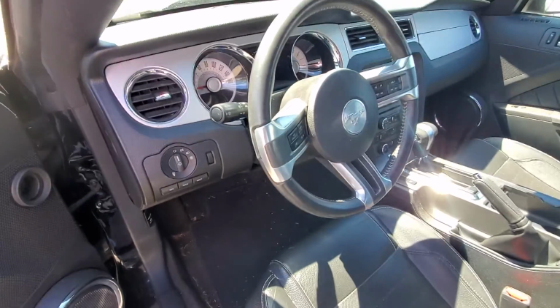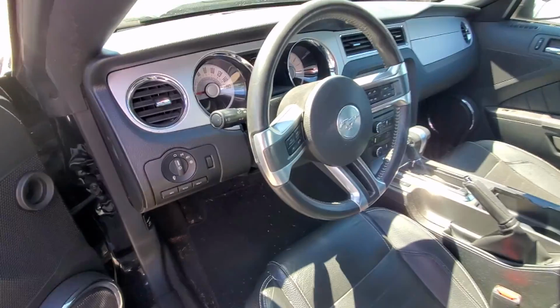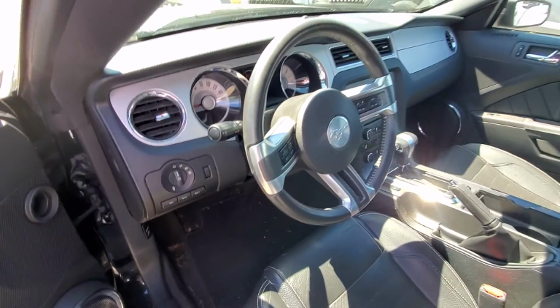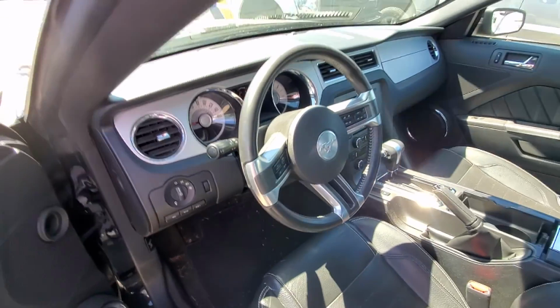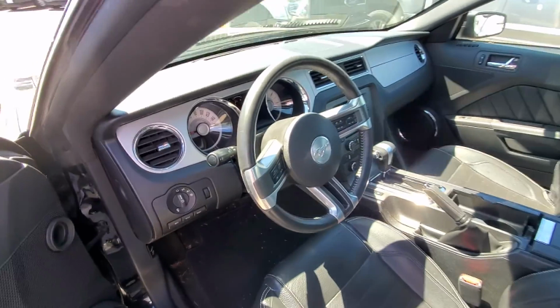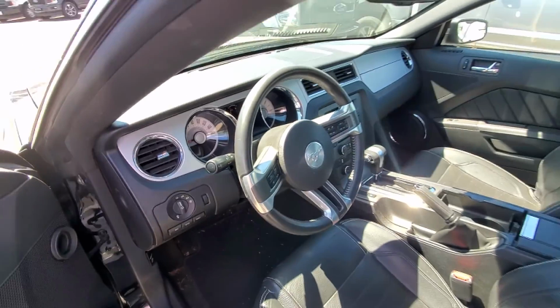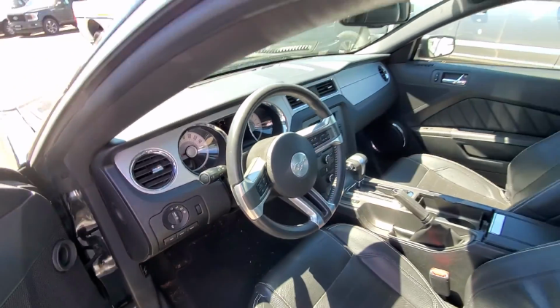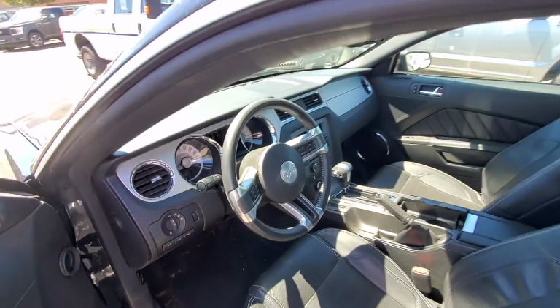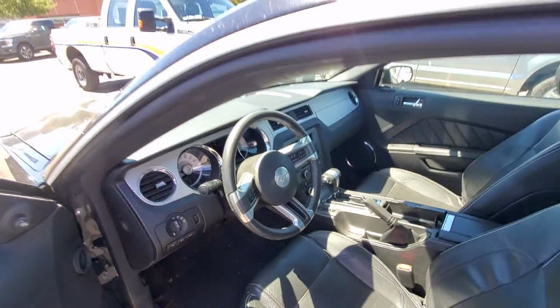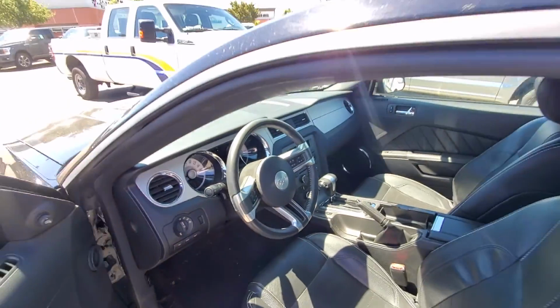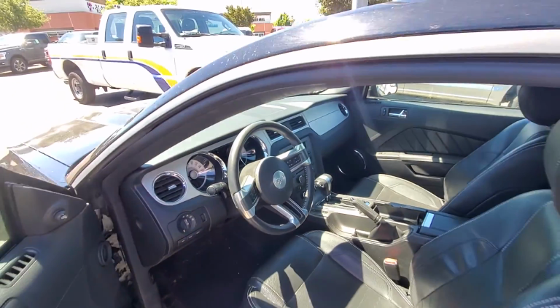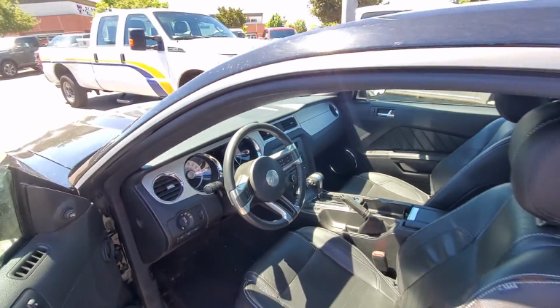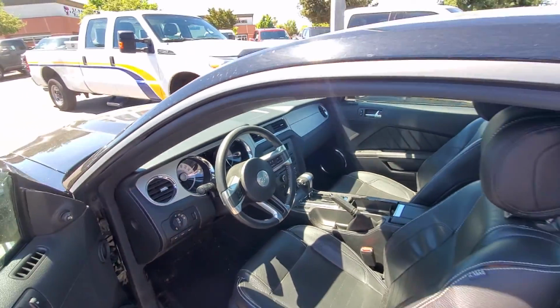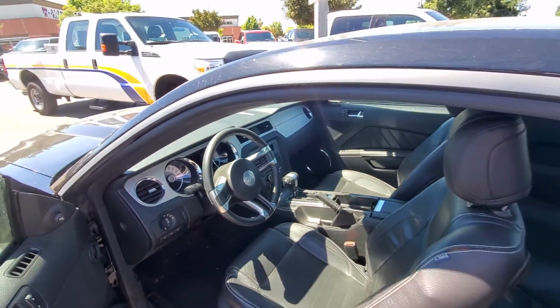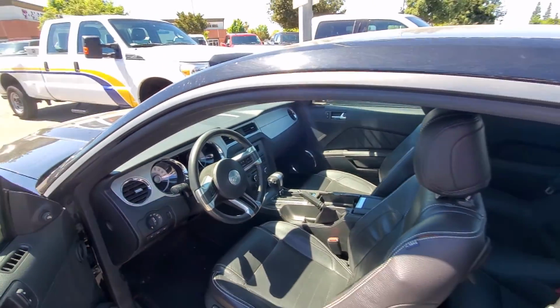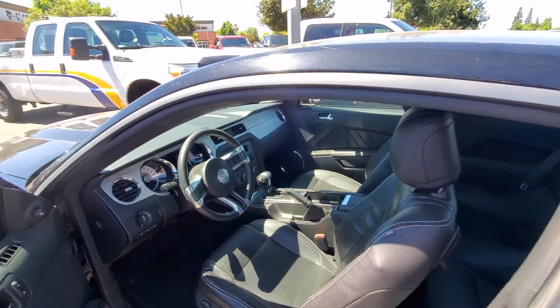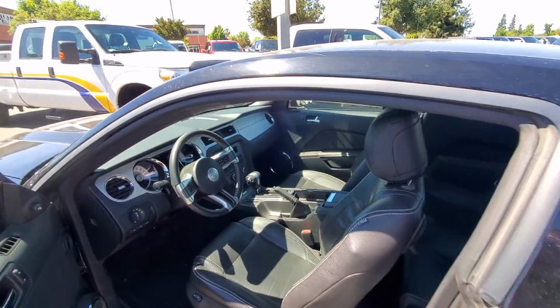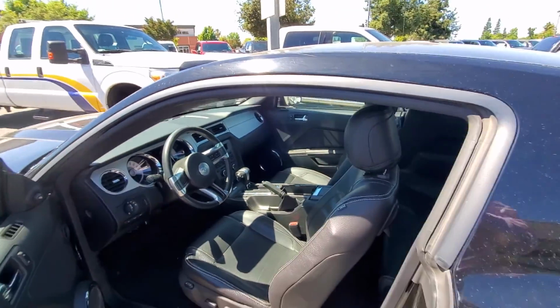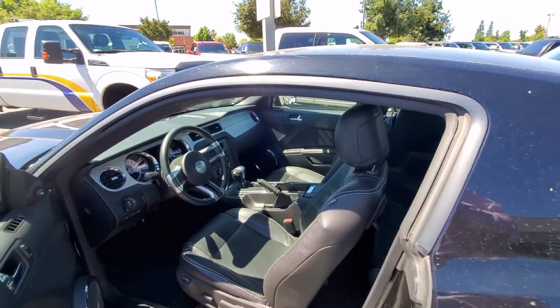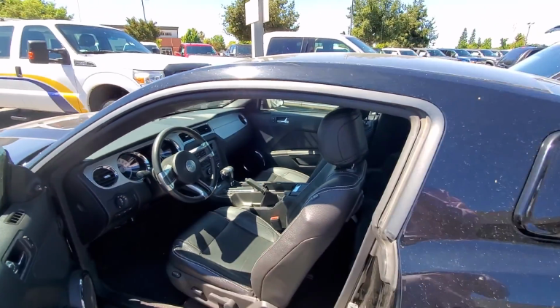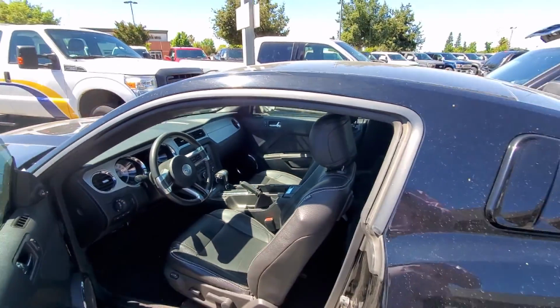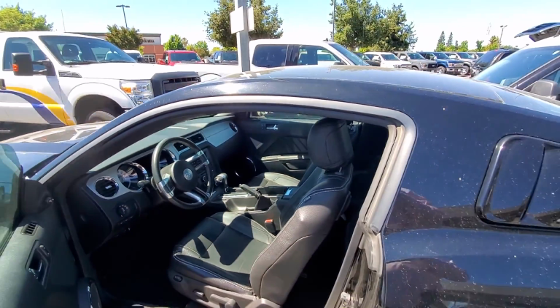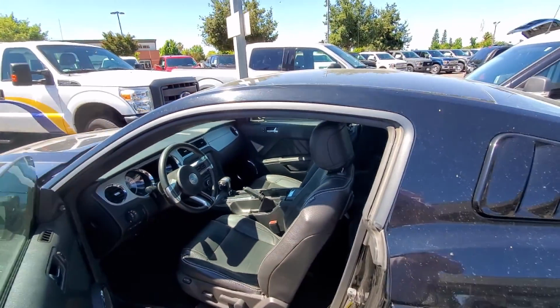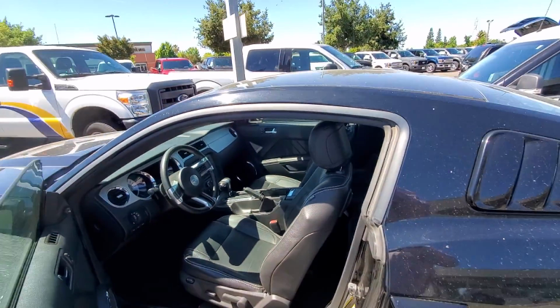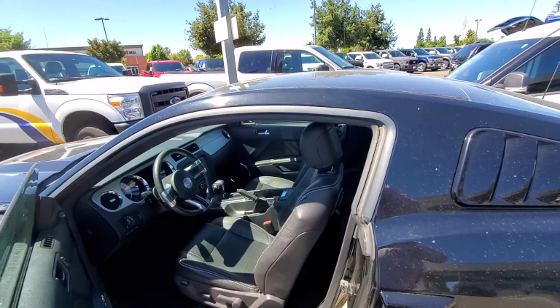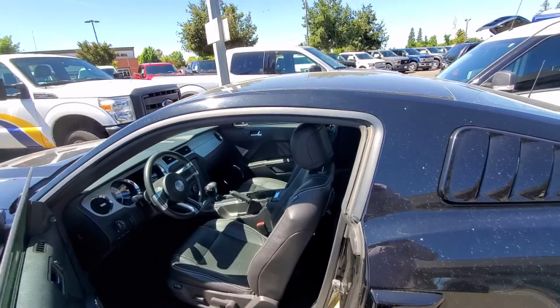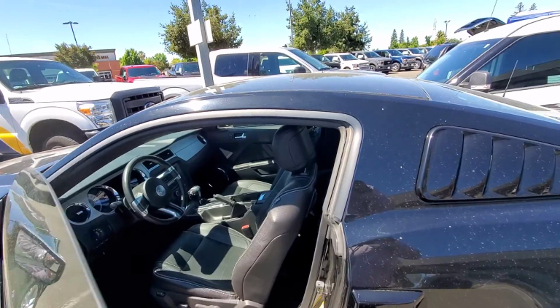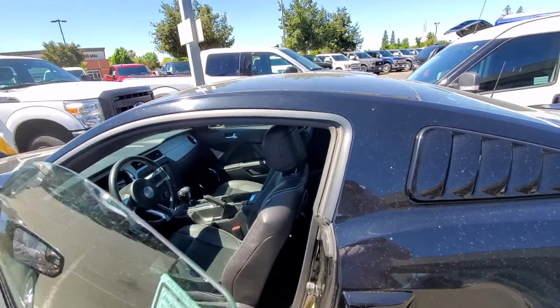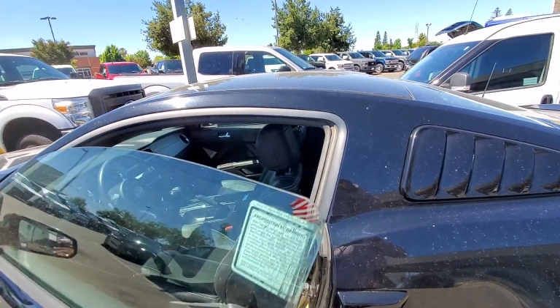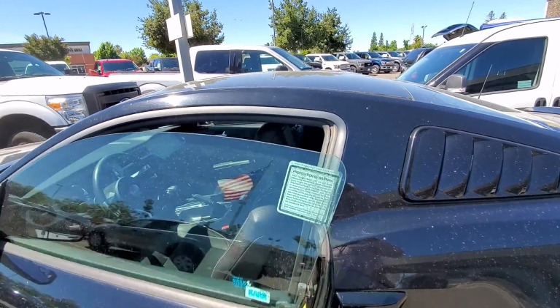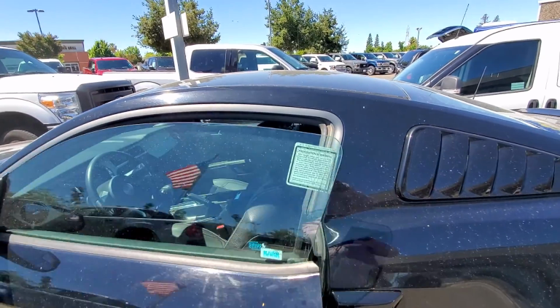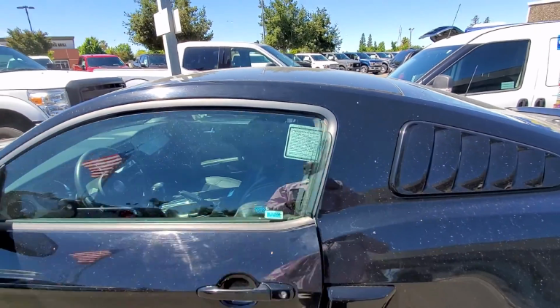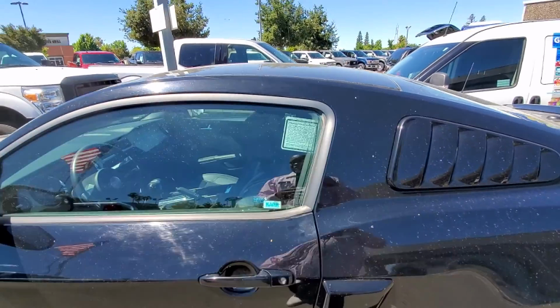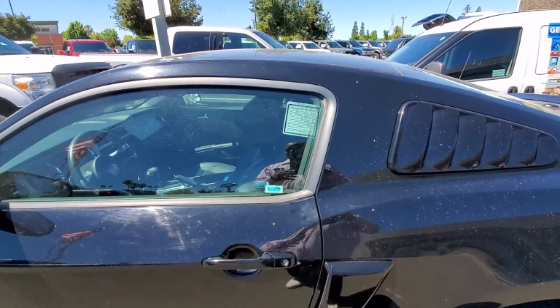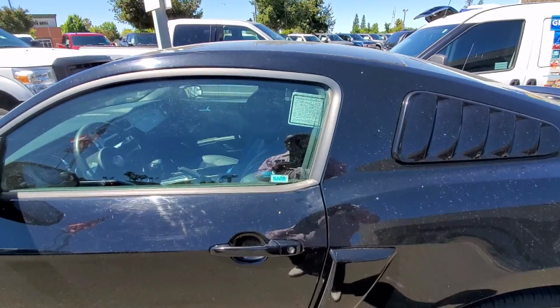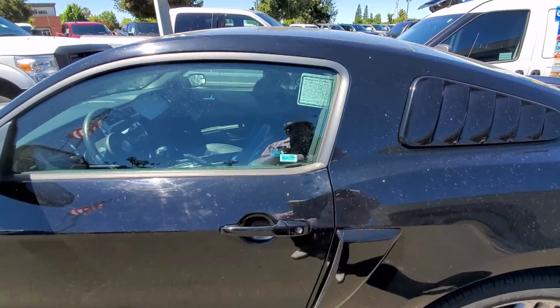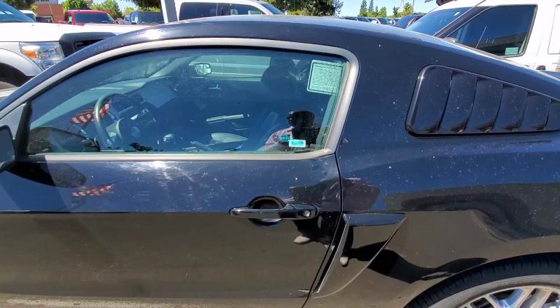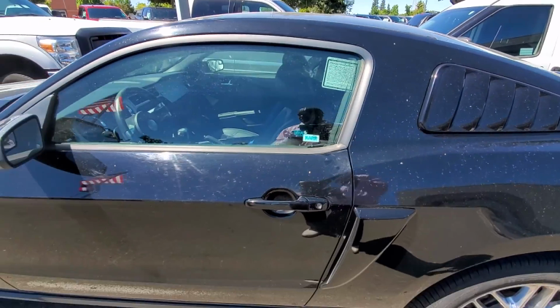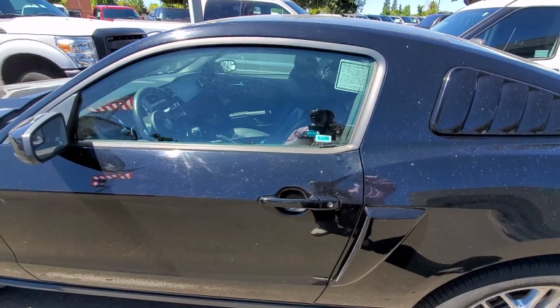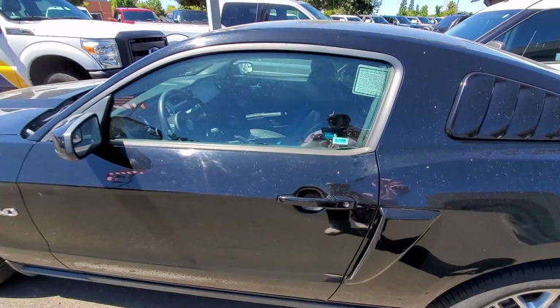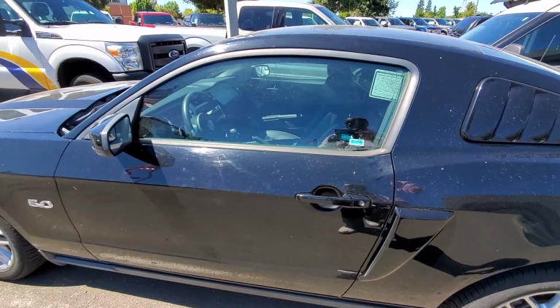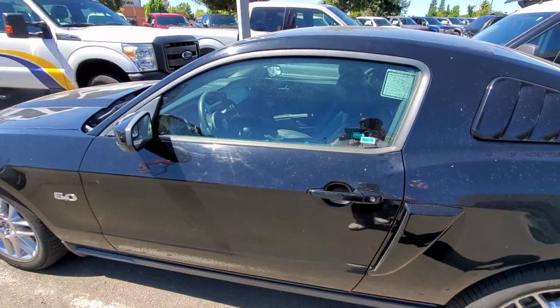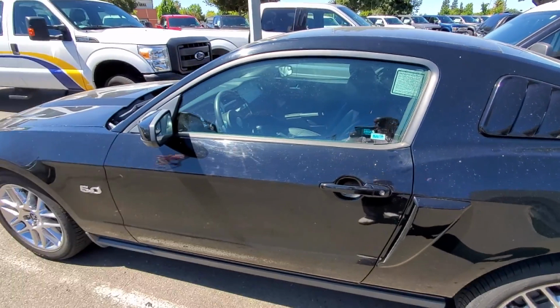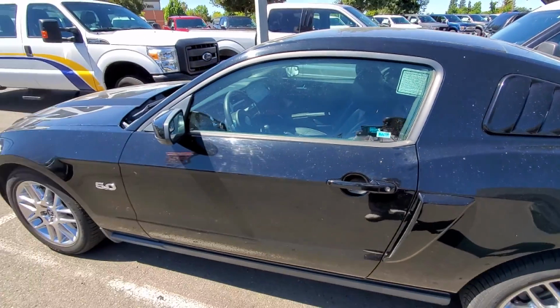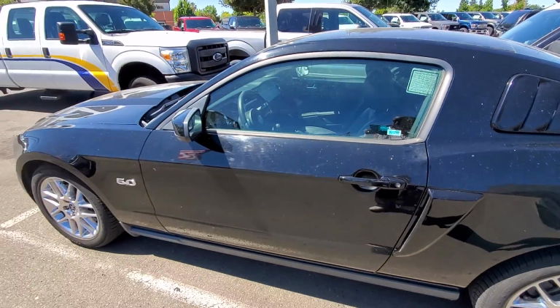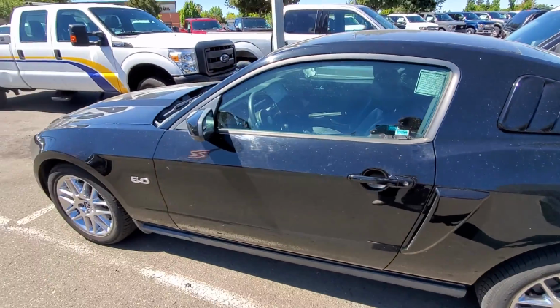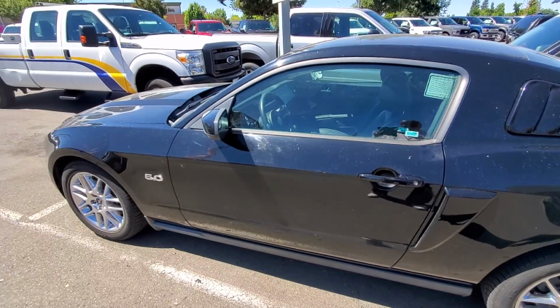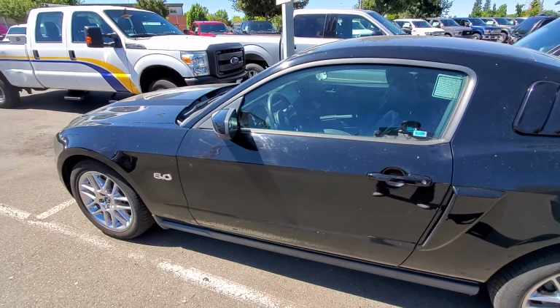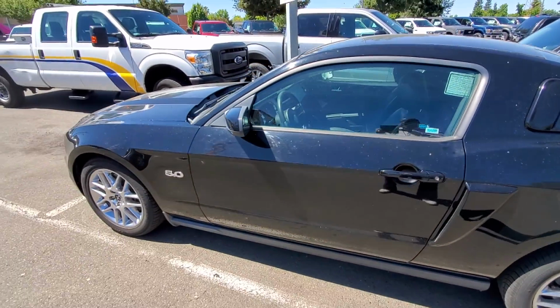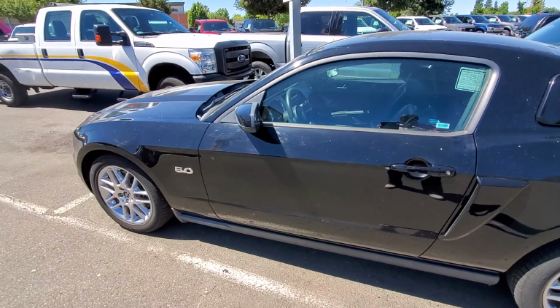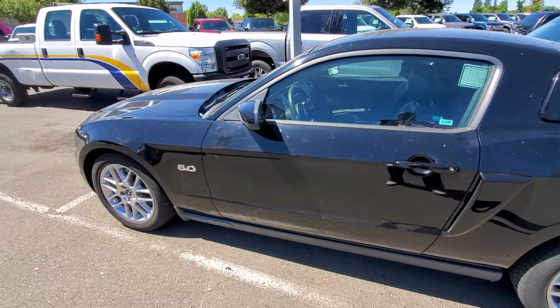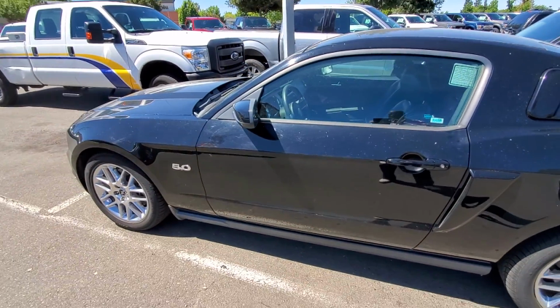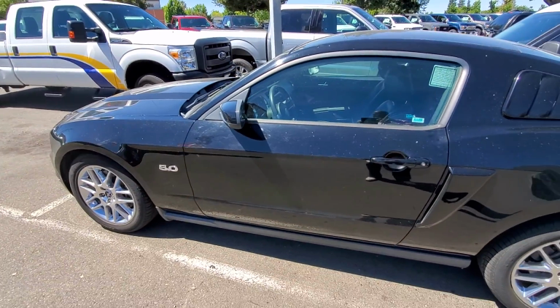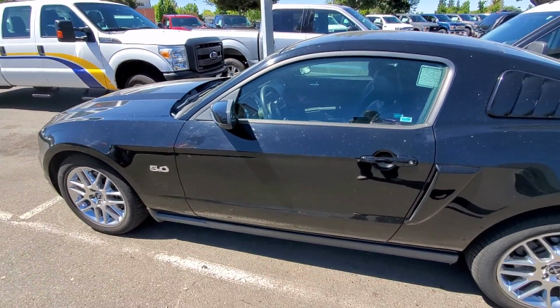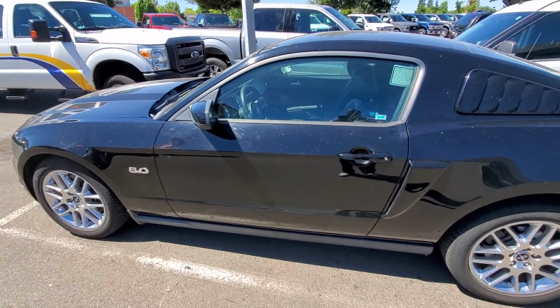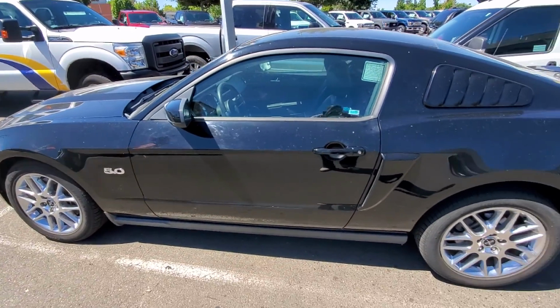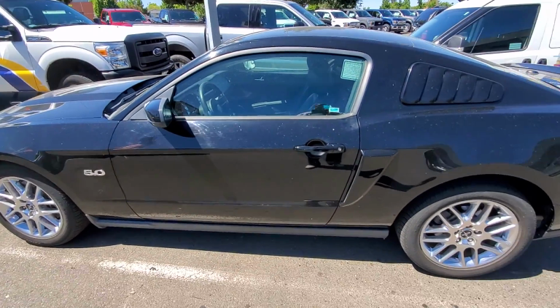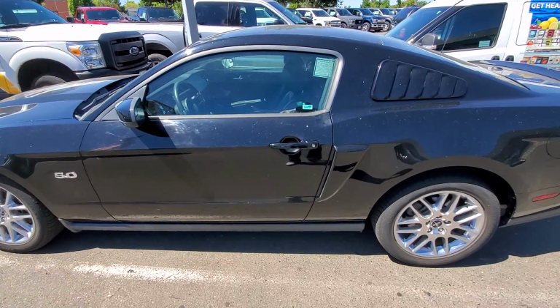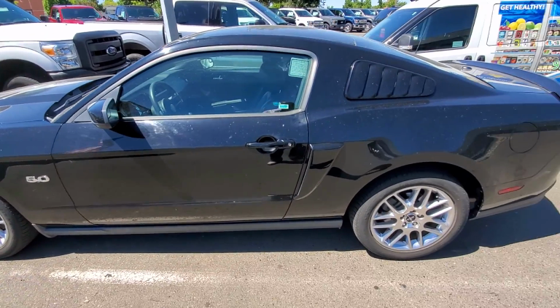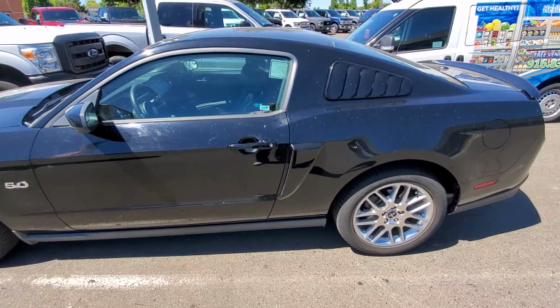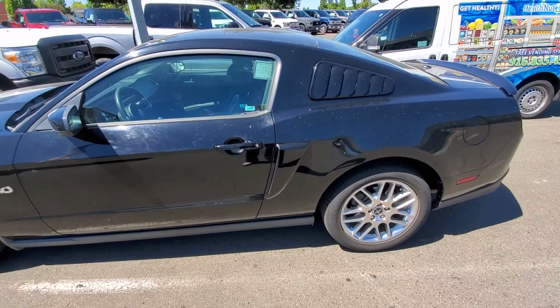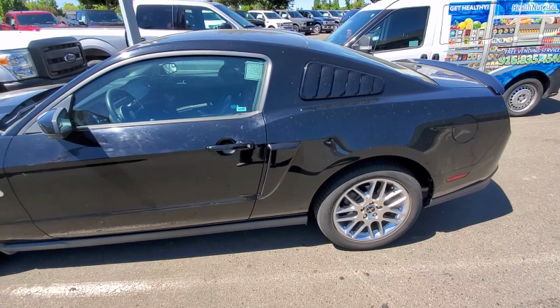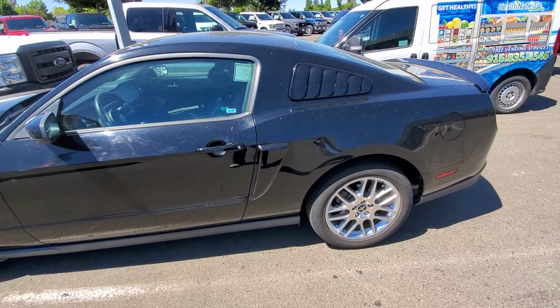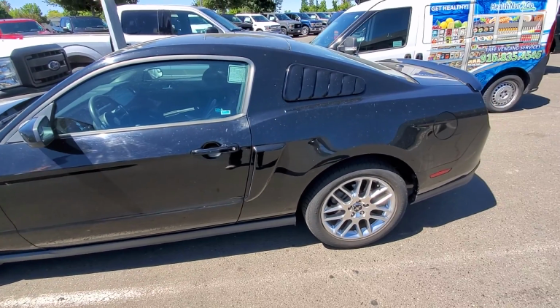If you have any questions about this vehicle, please give me a call back at 916-606-5278.